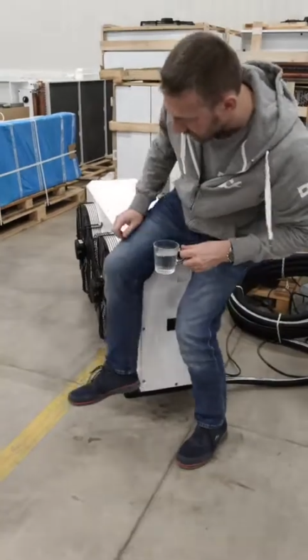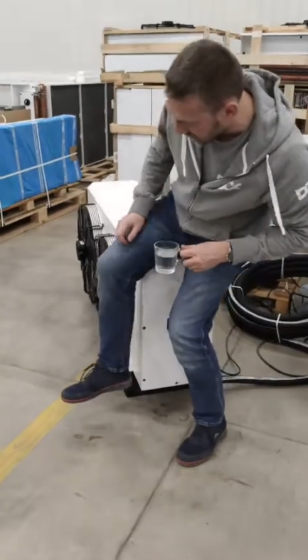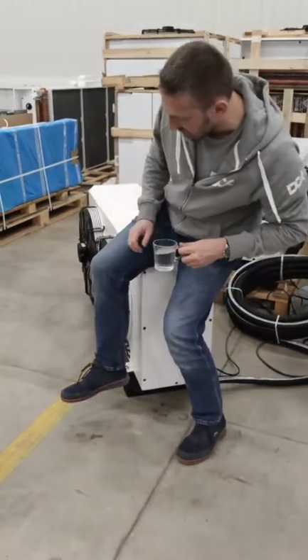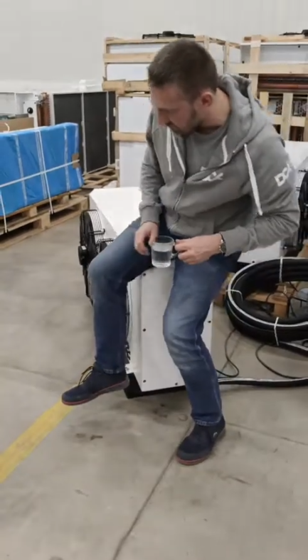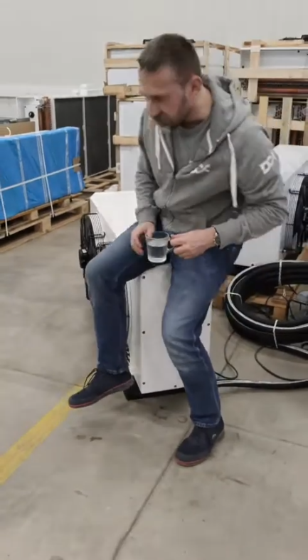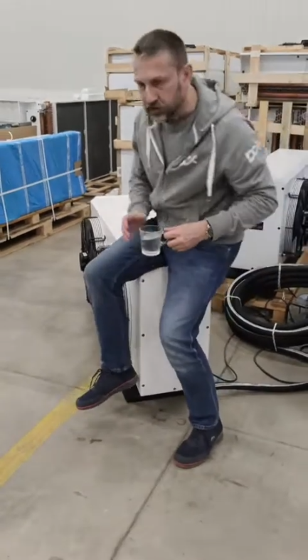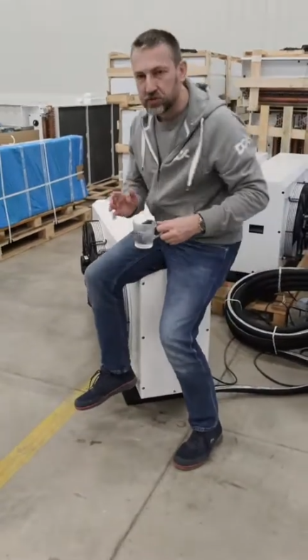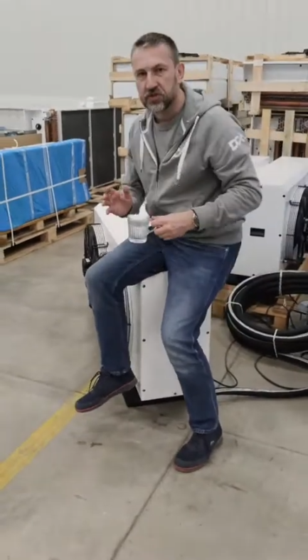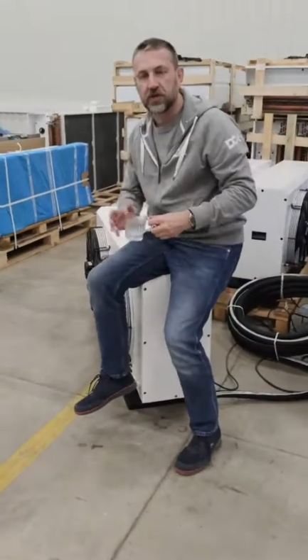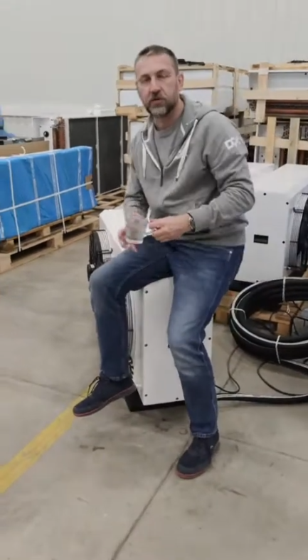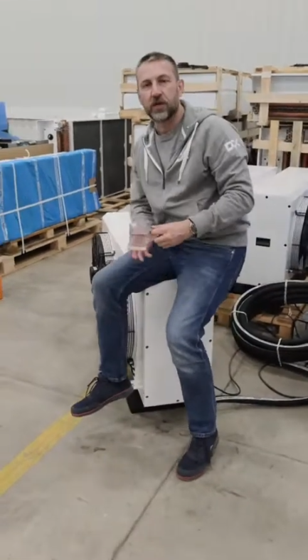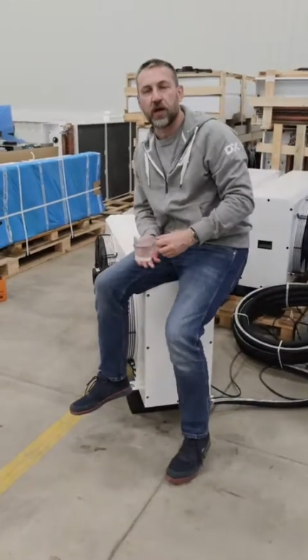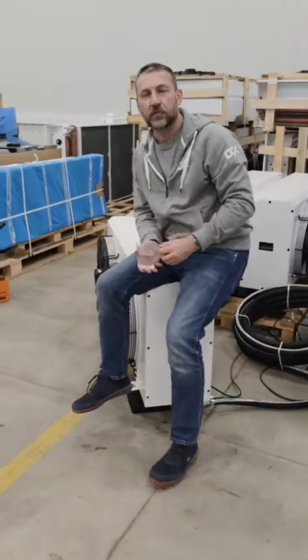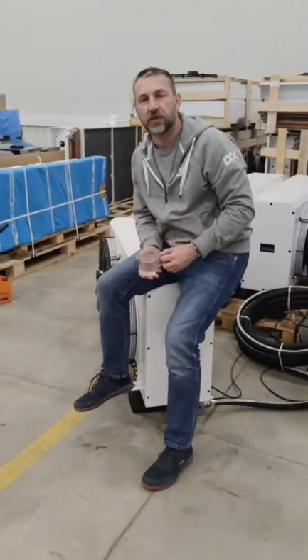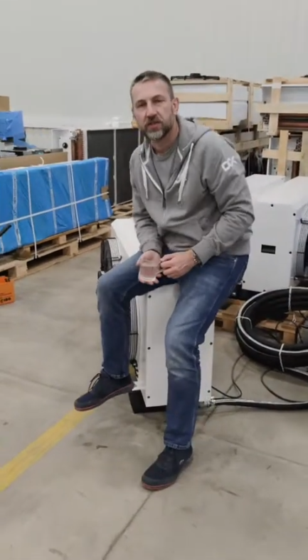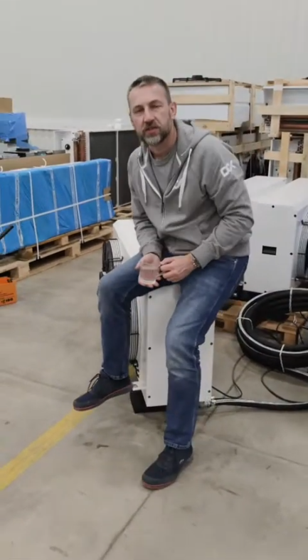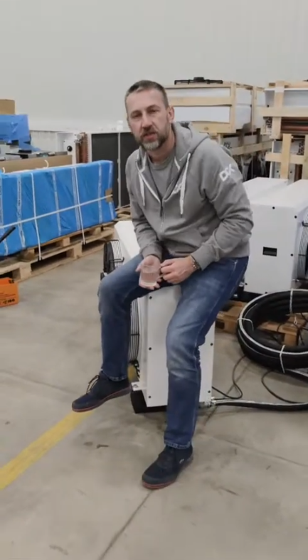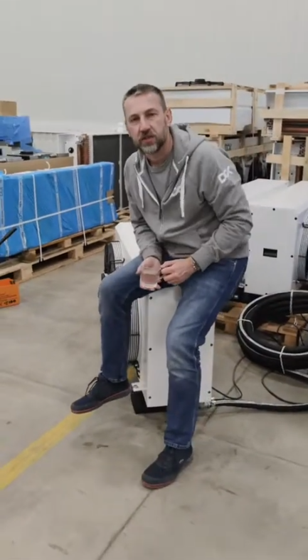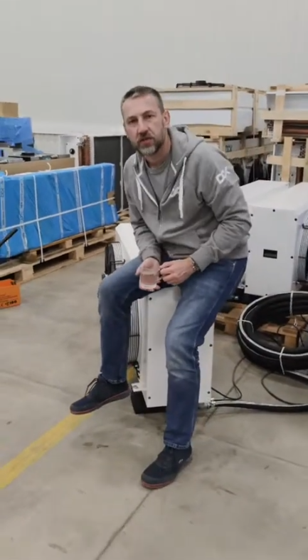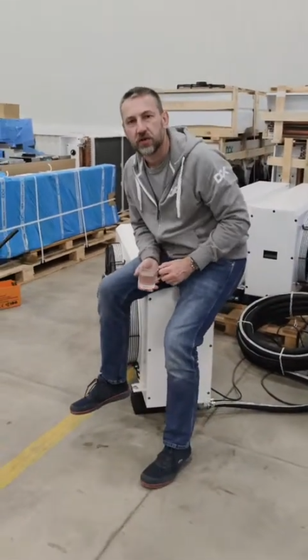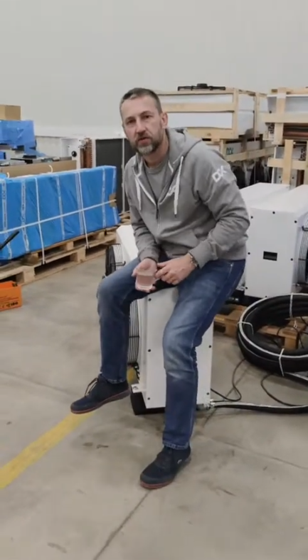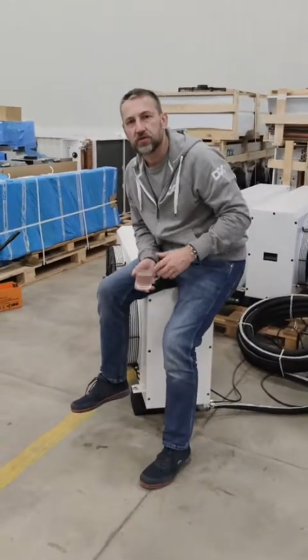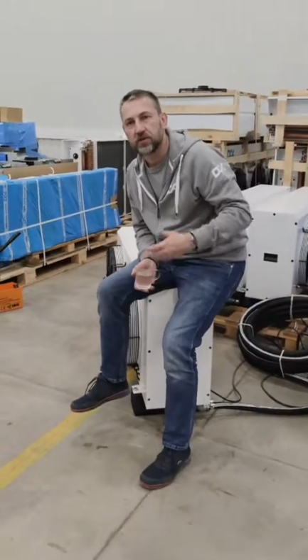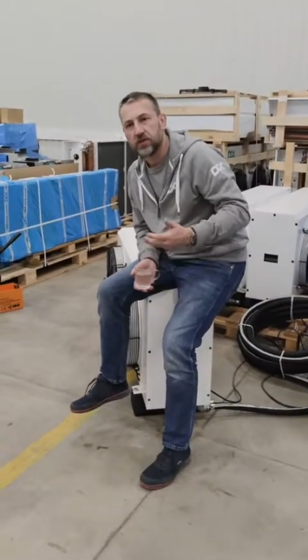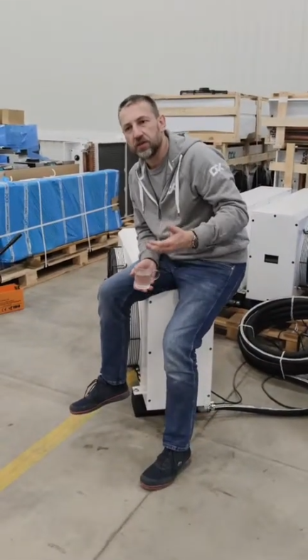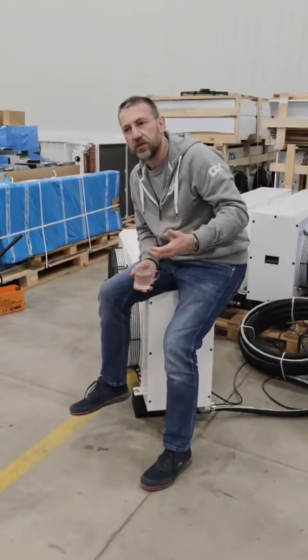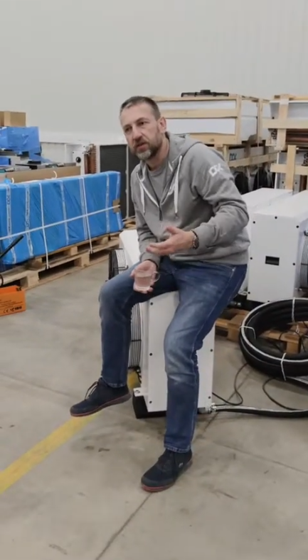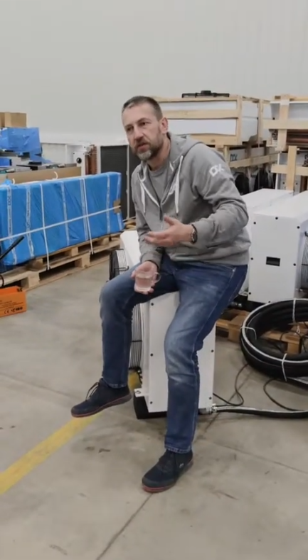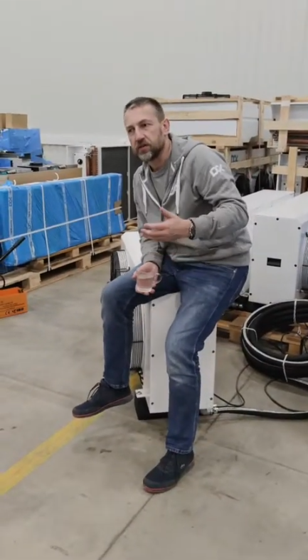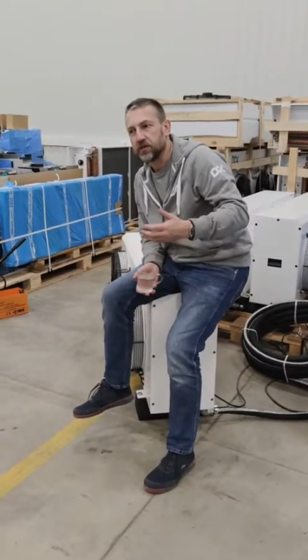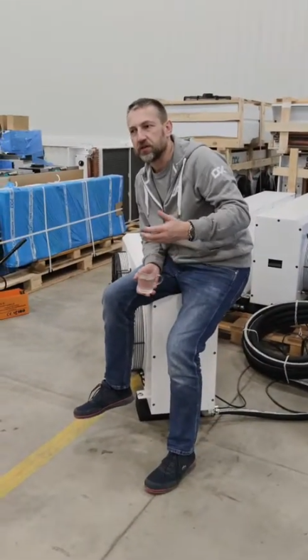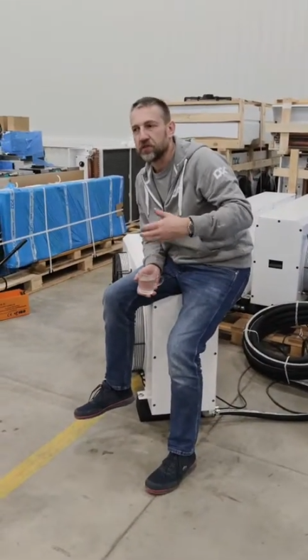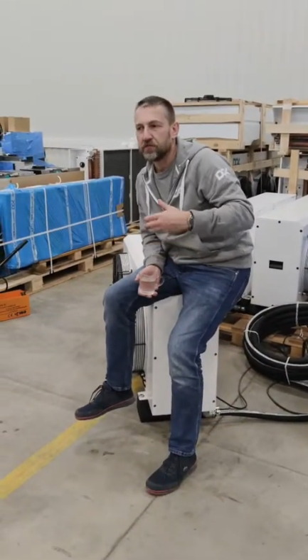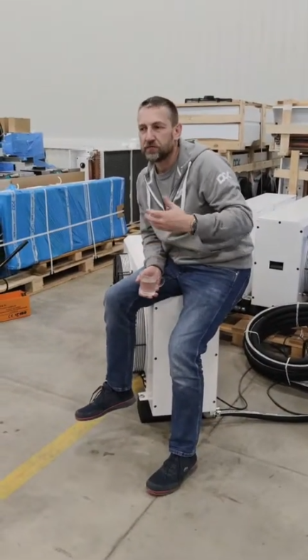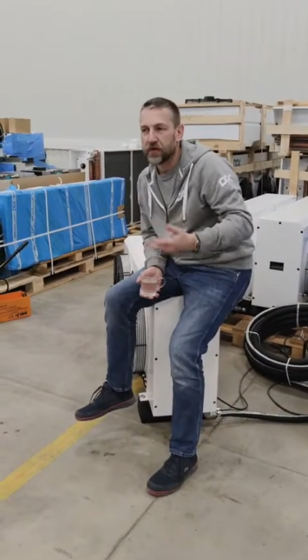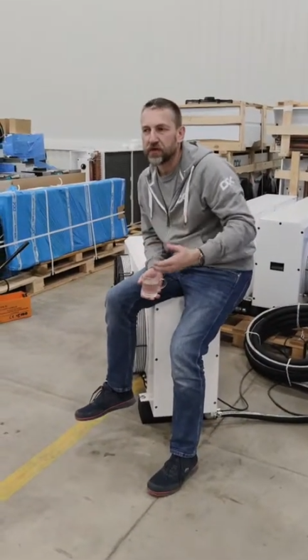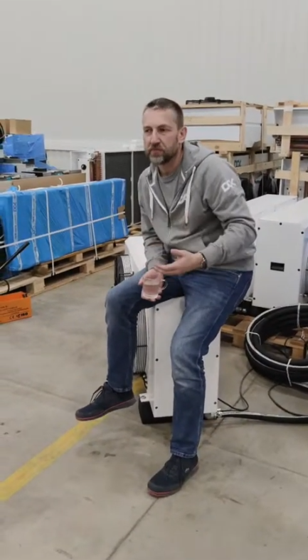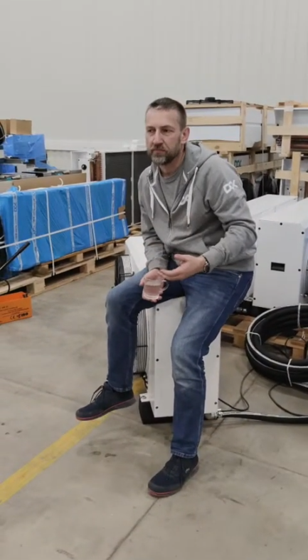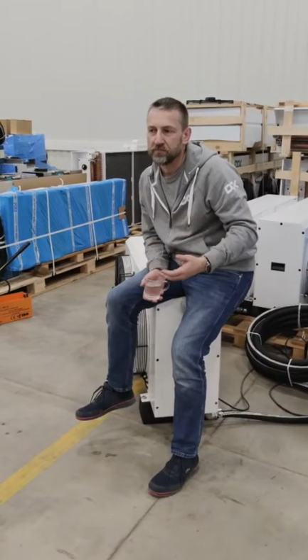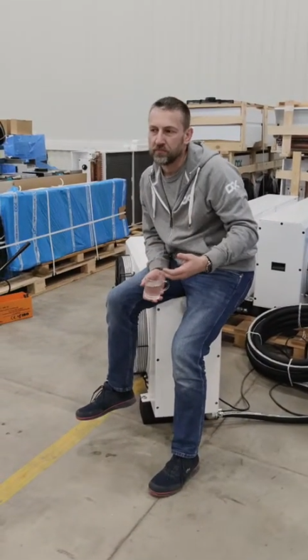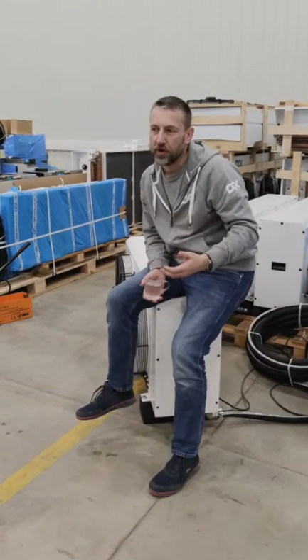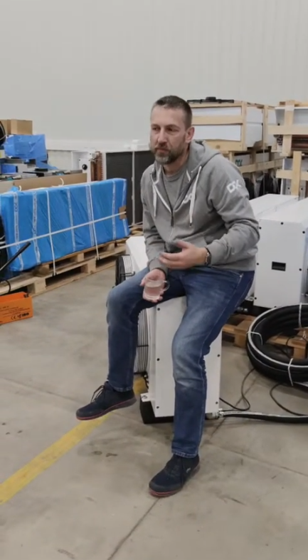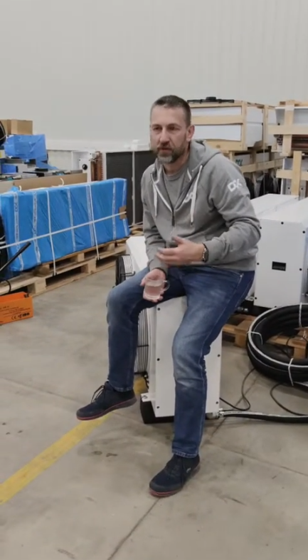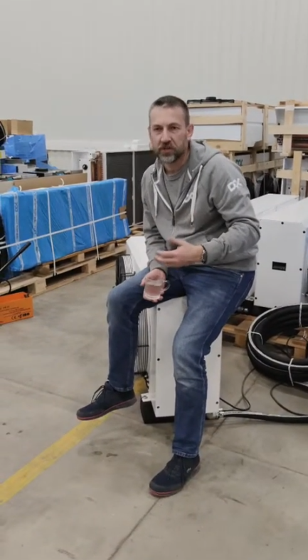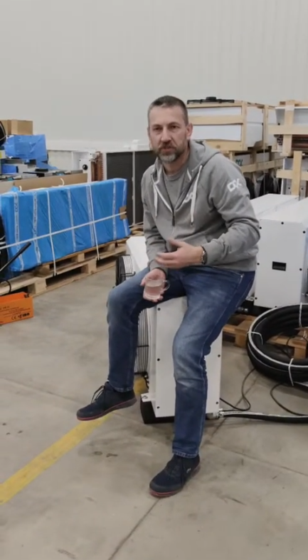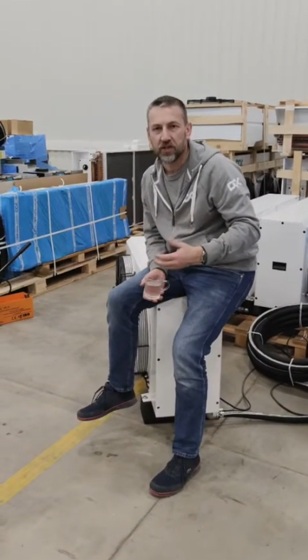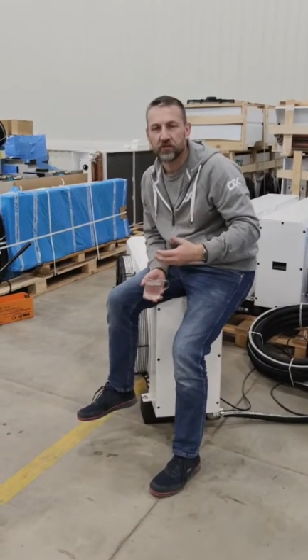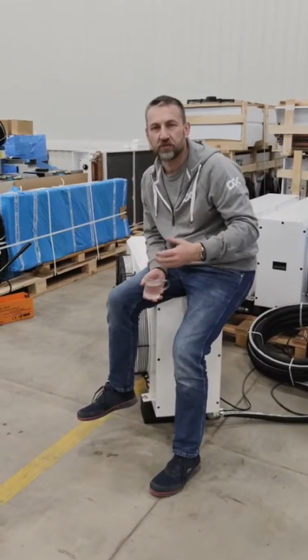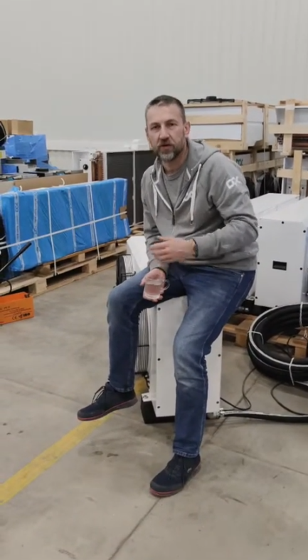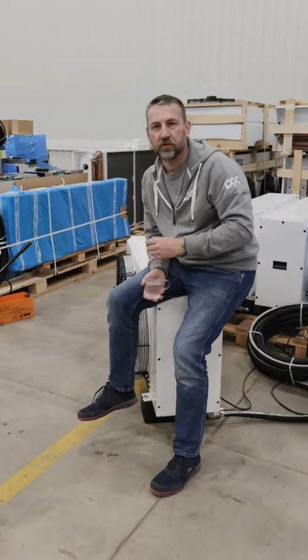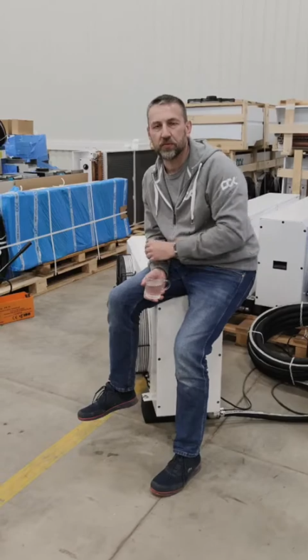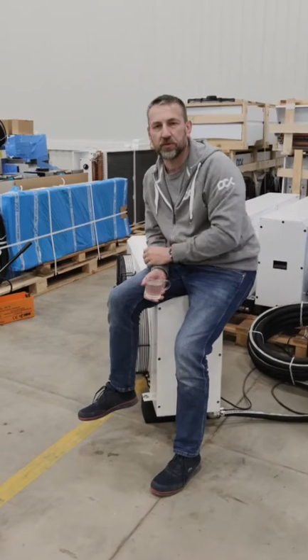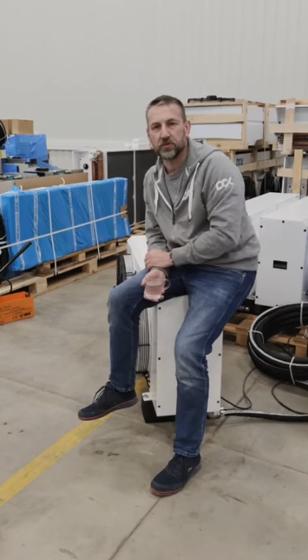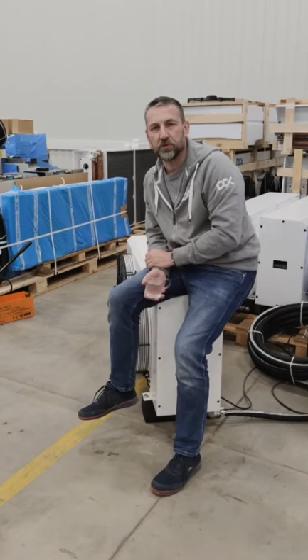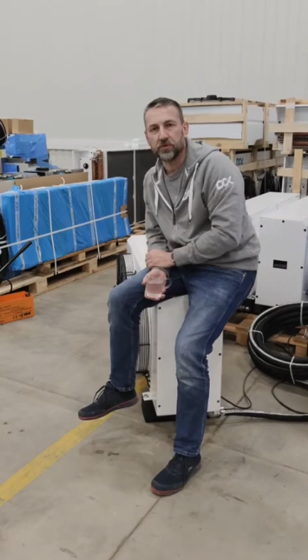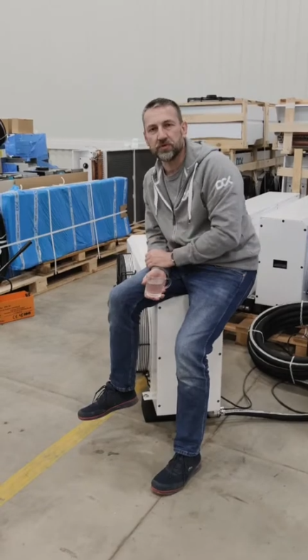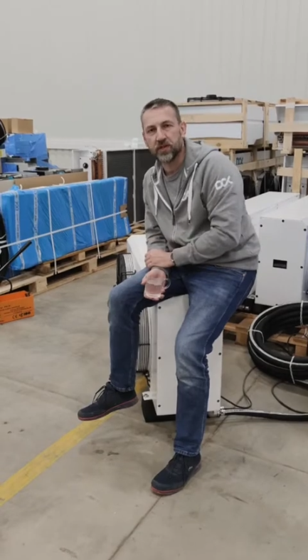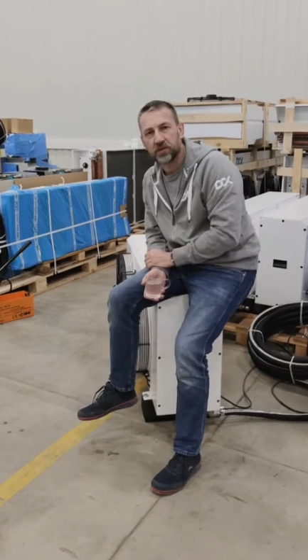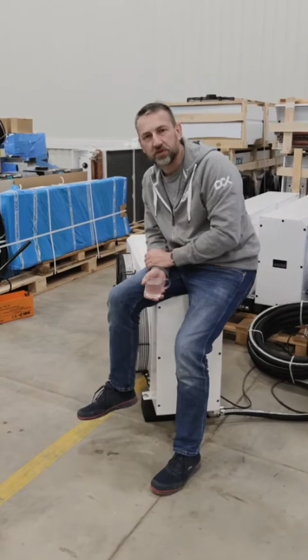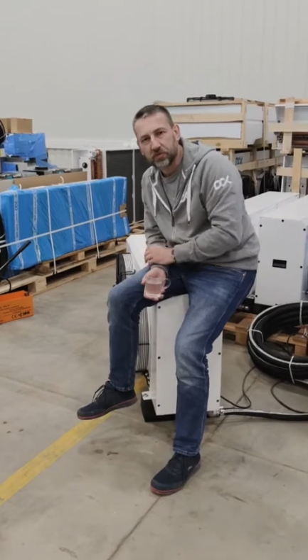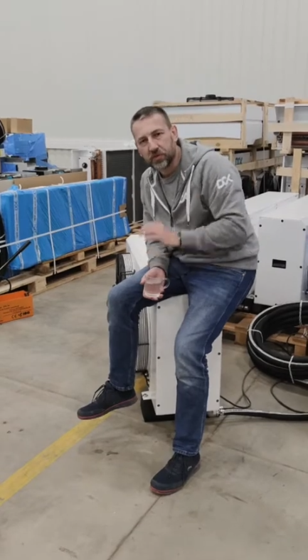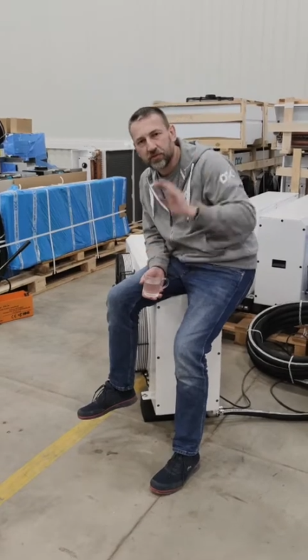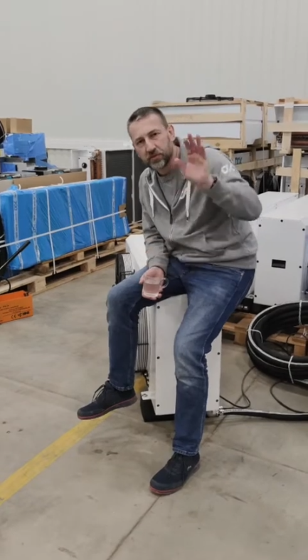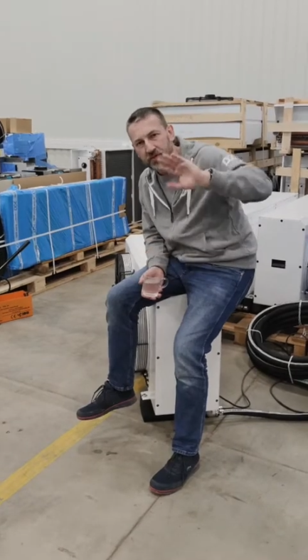Guys, that was the quick update on fan operation and fan operation modes. Thank you so much.